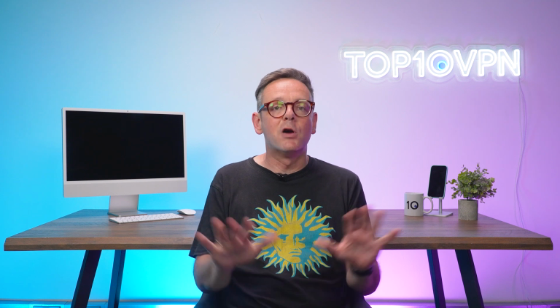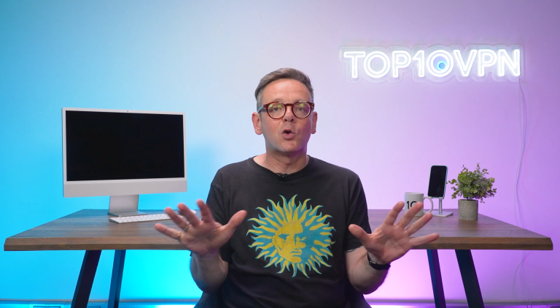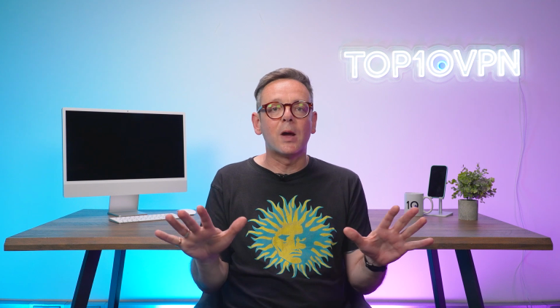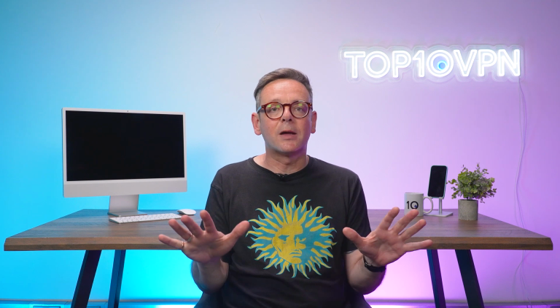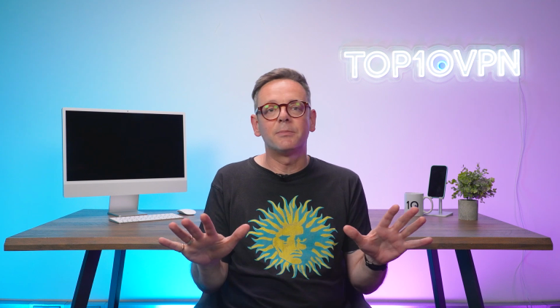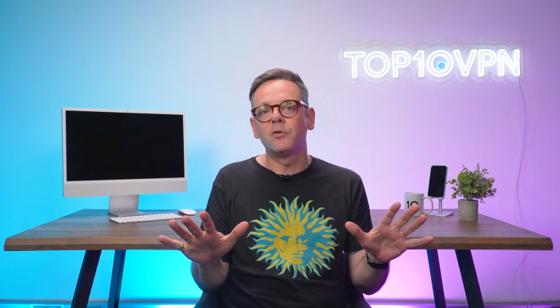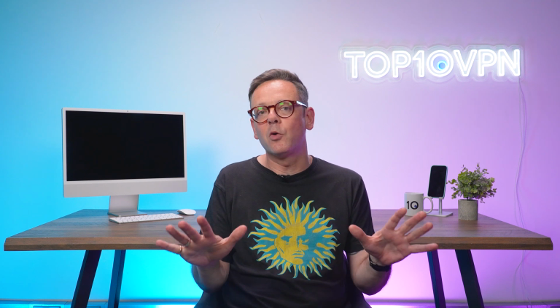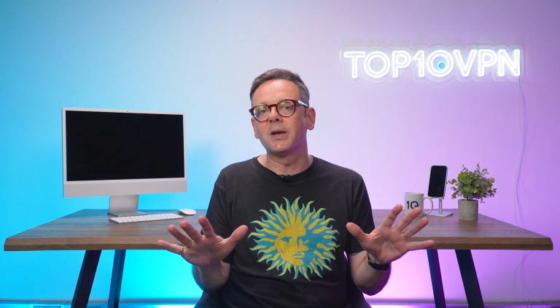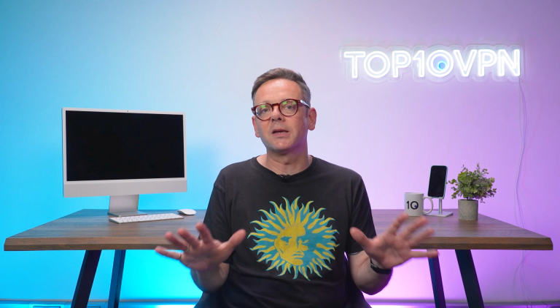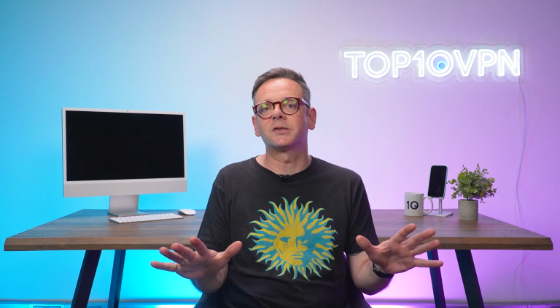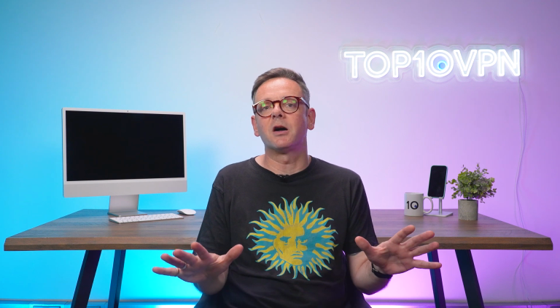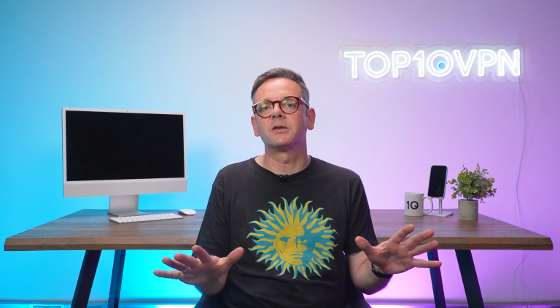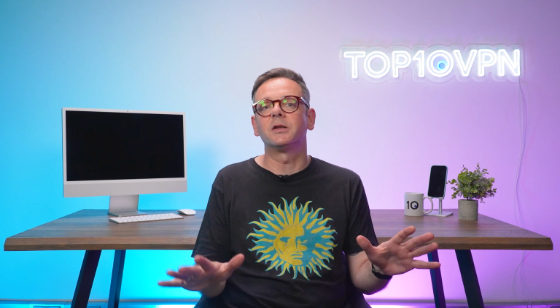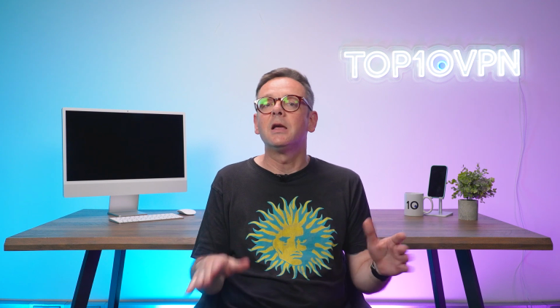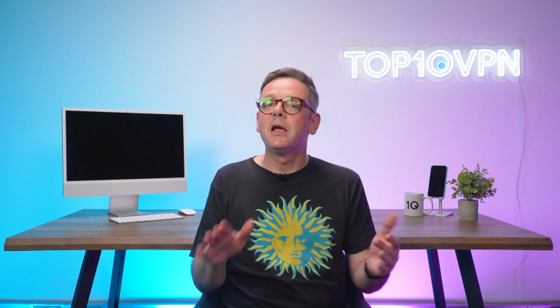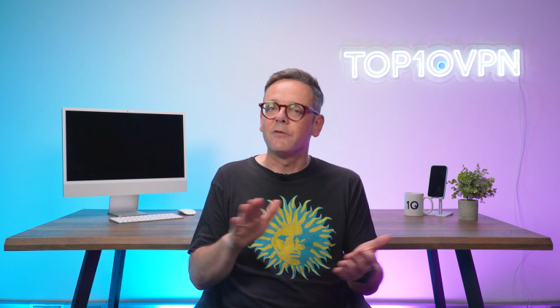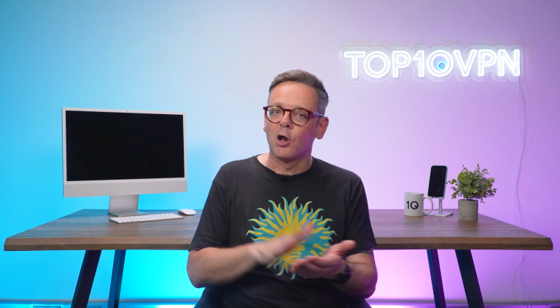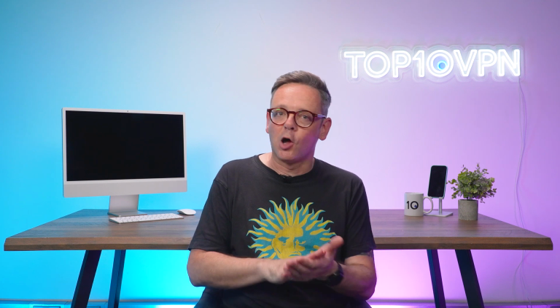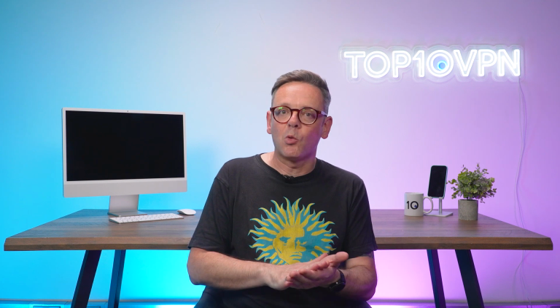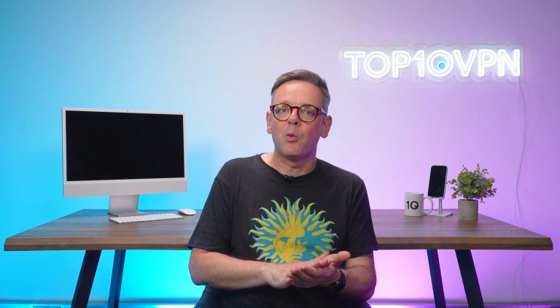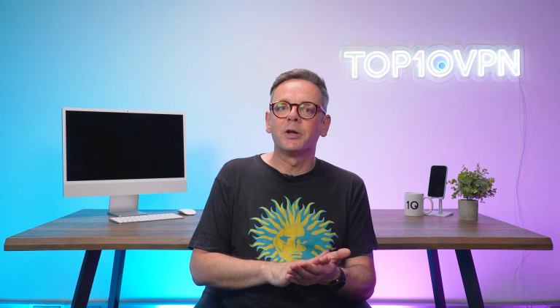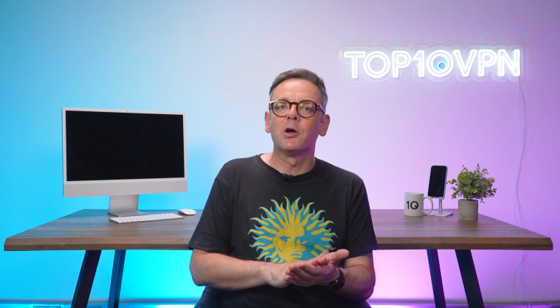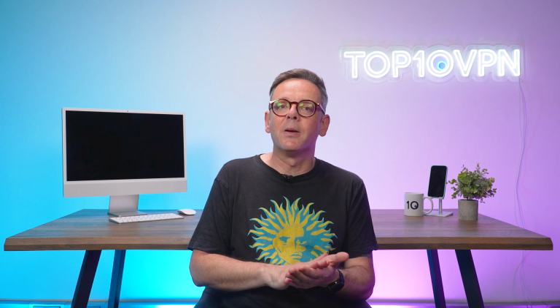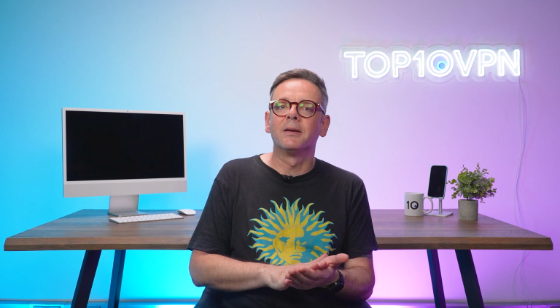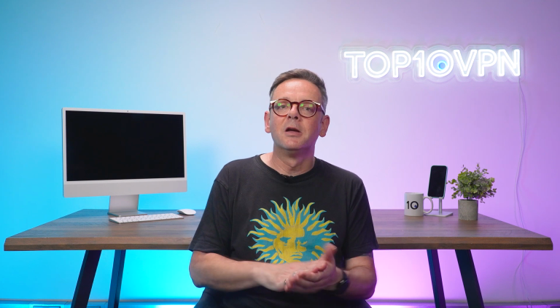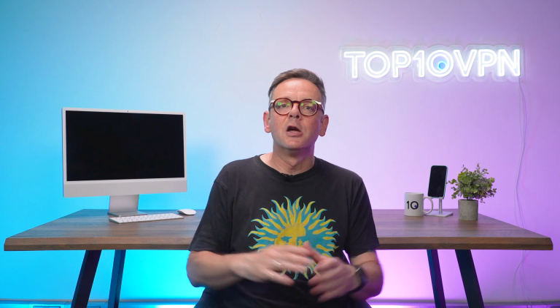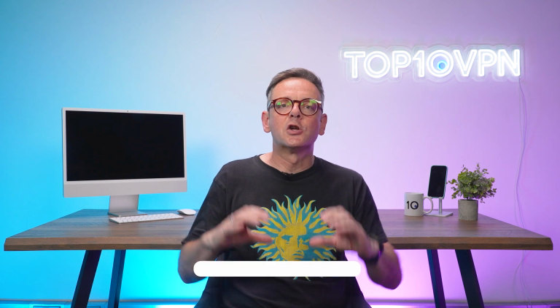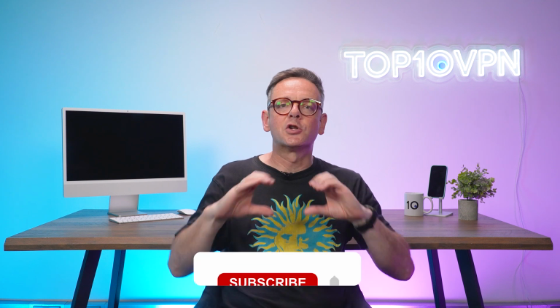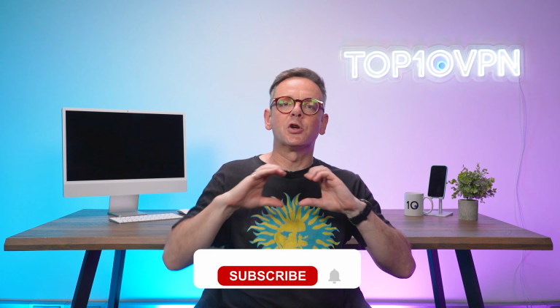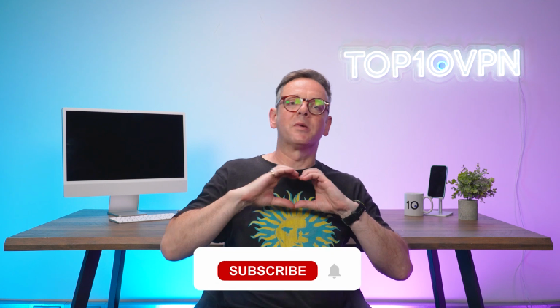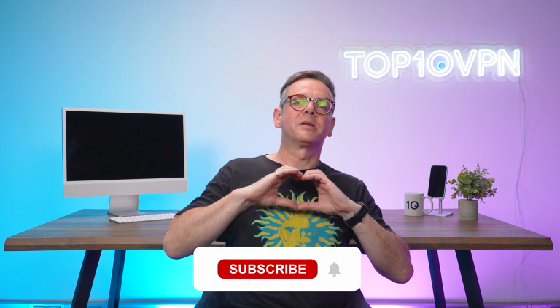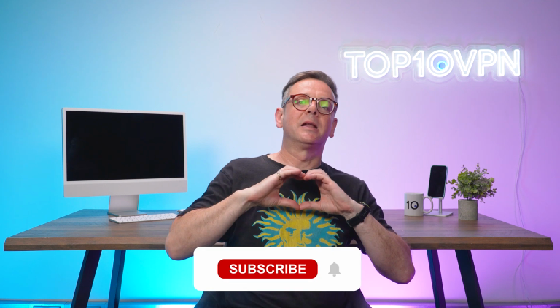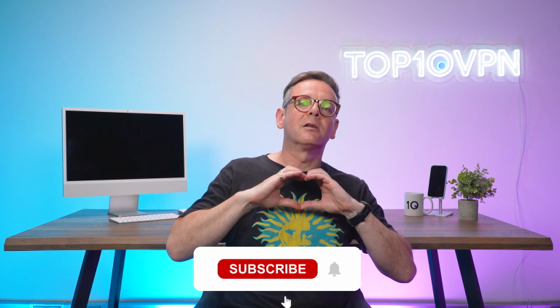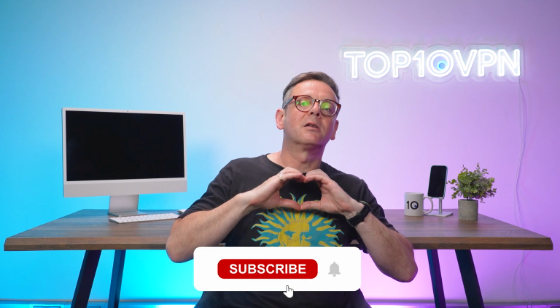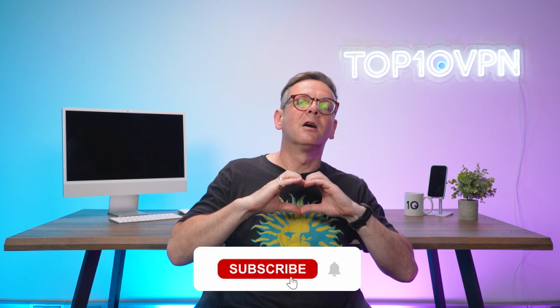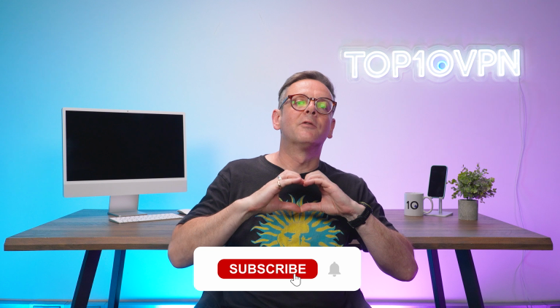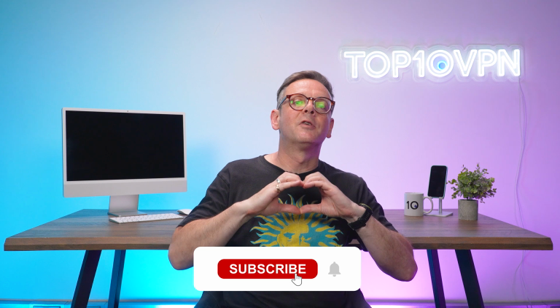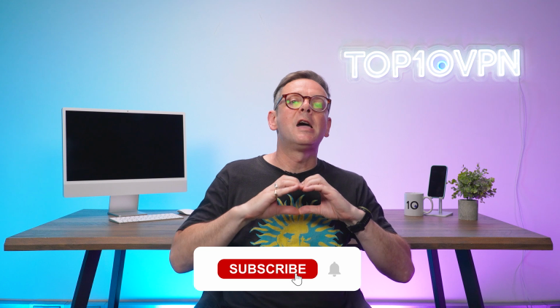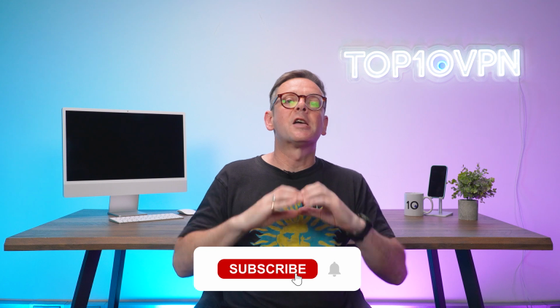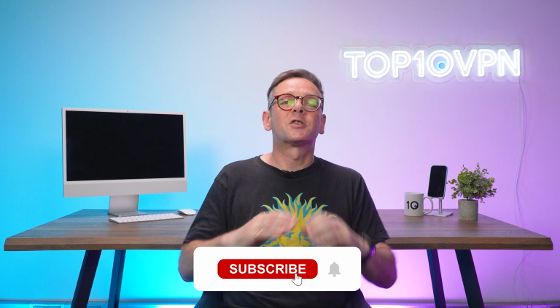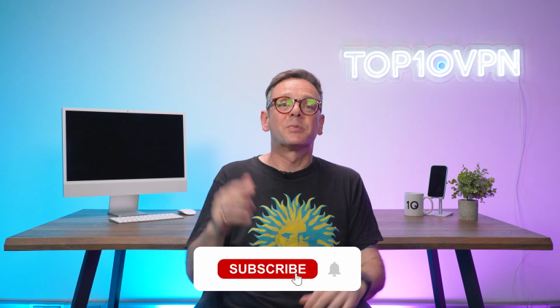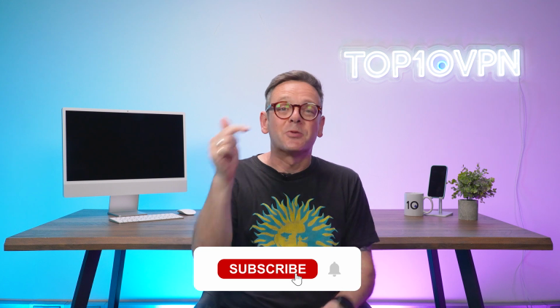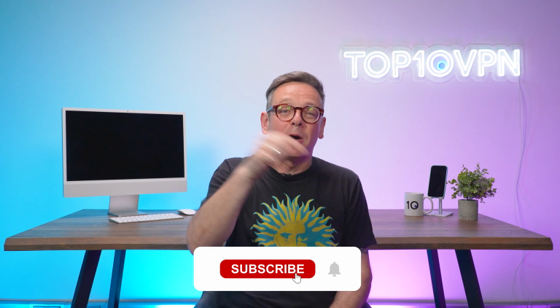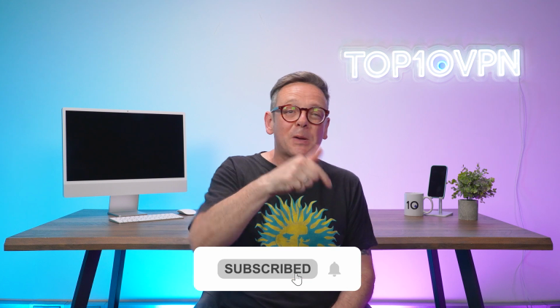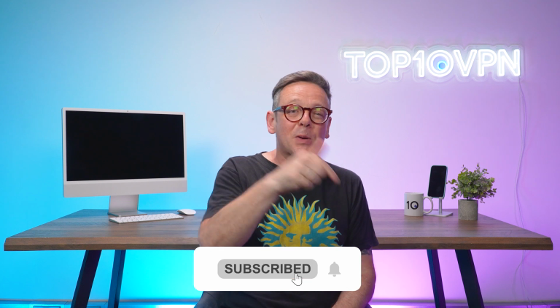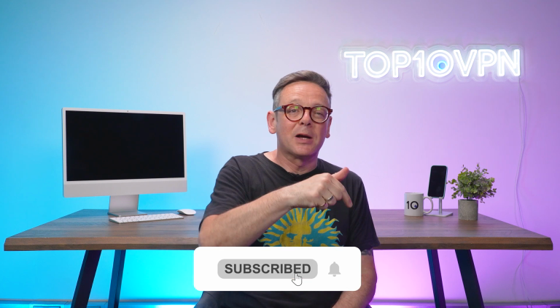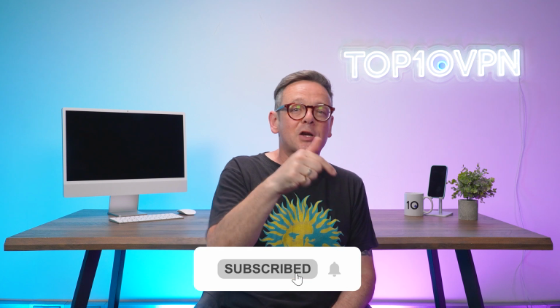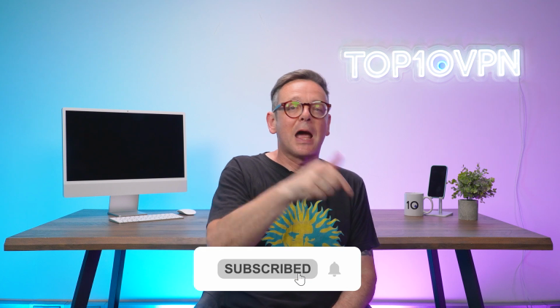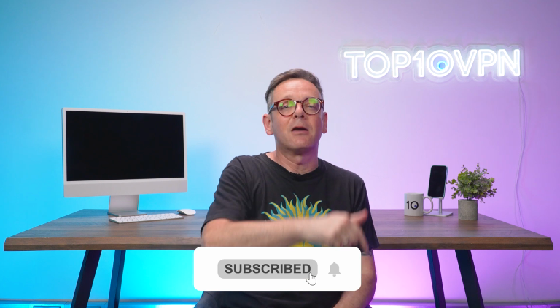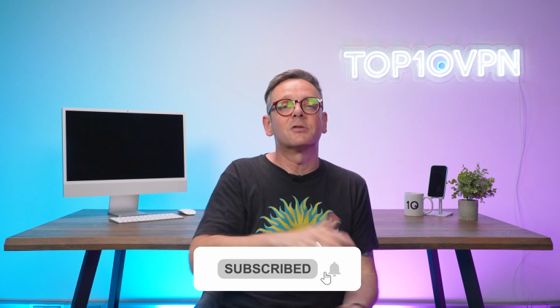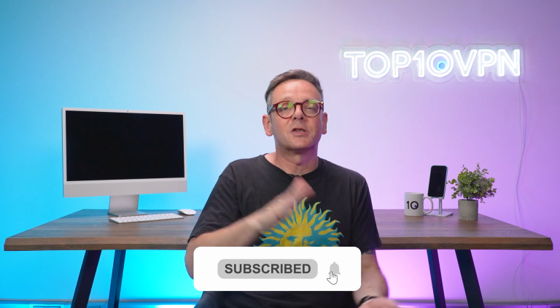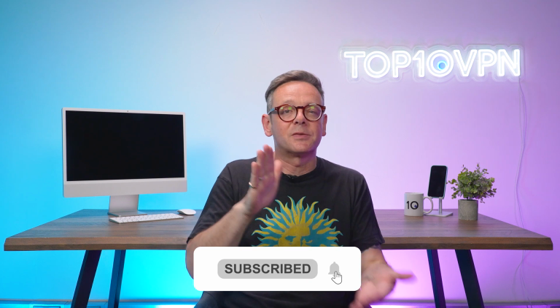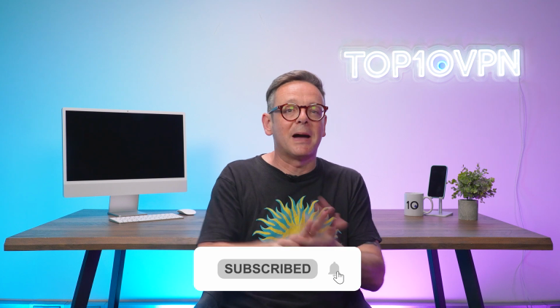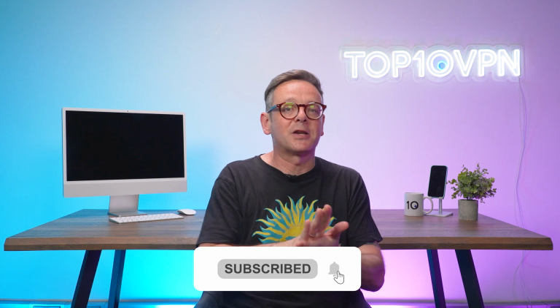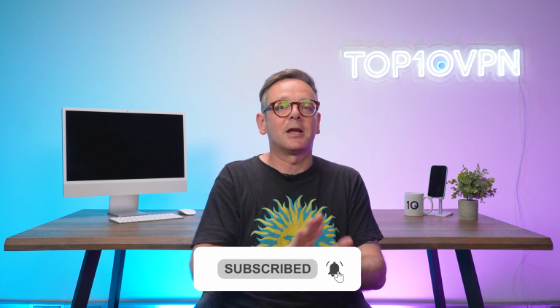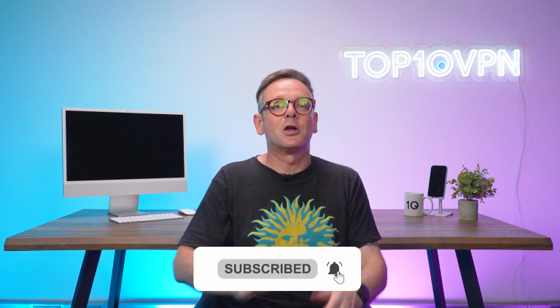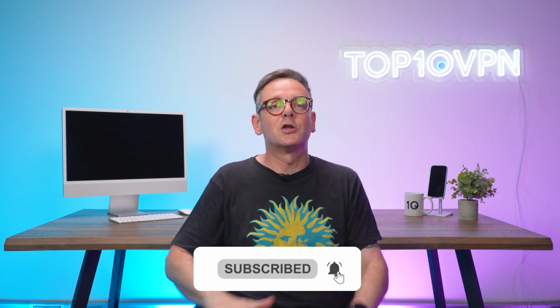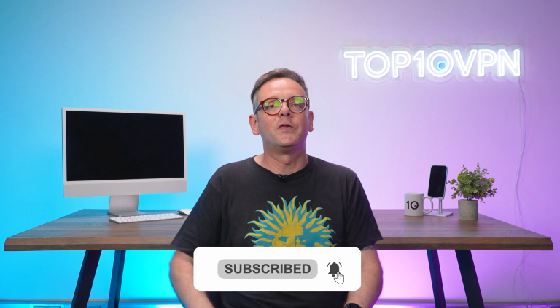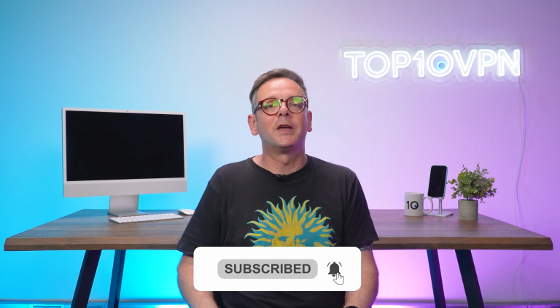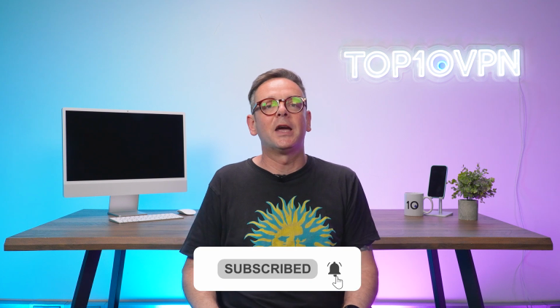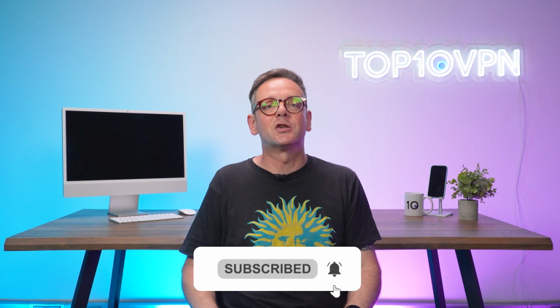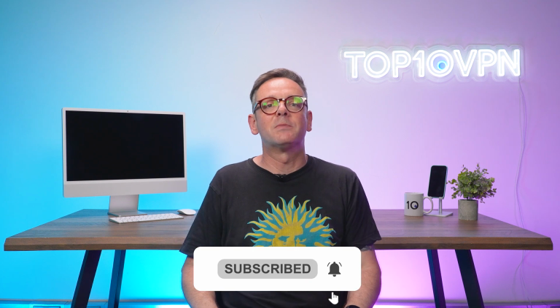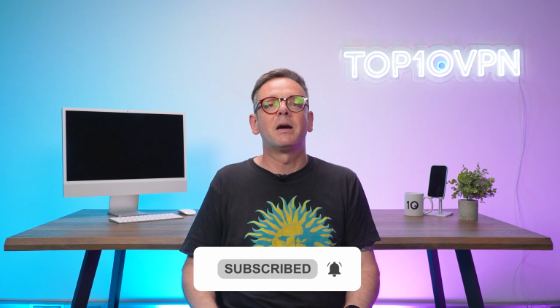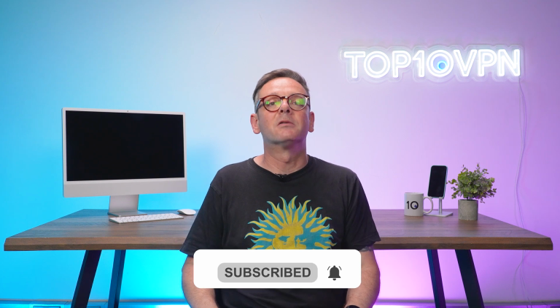Real quick, before we get started, if you like what we're doing, show us a little love — subscribe to our channel and smash that notification bell.